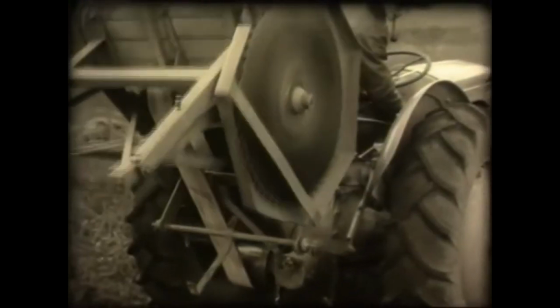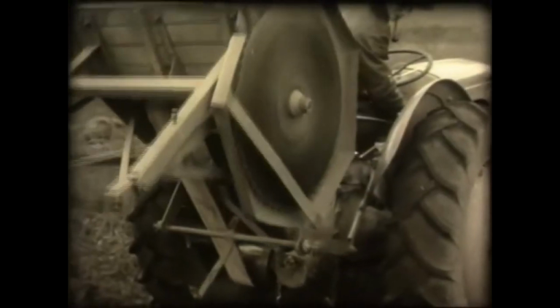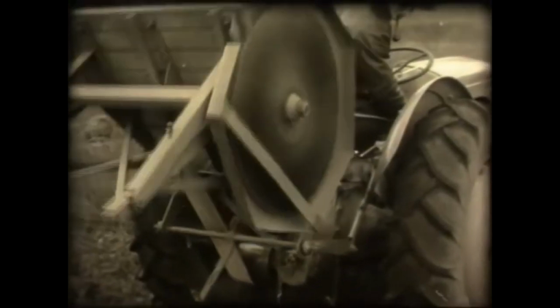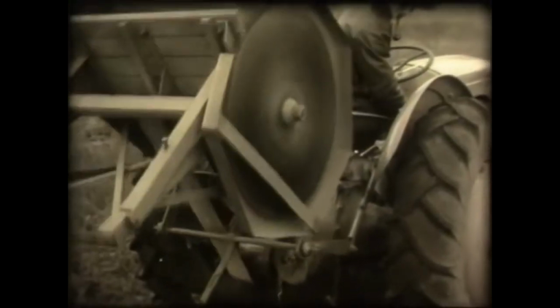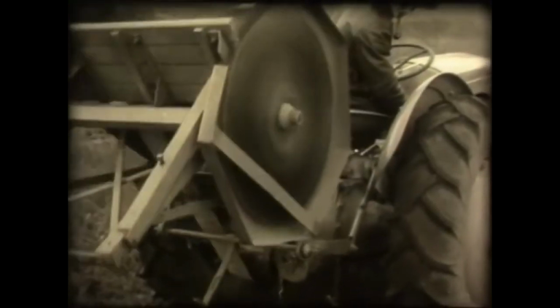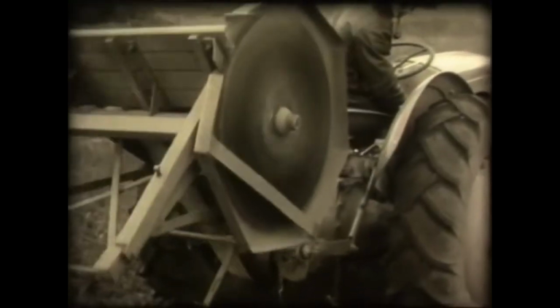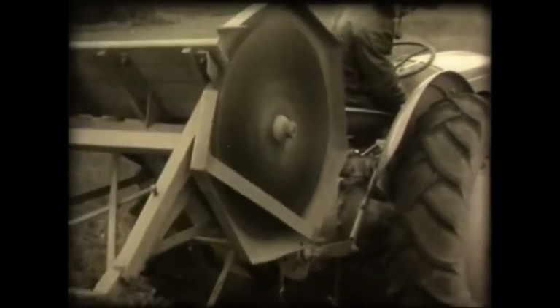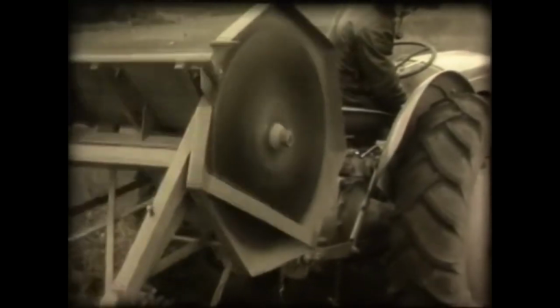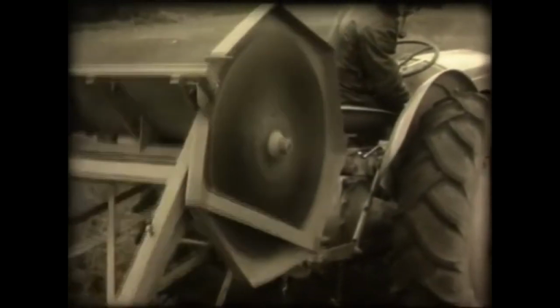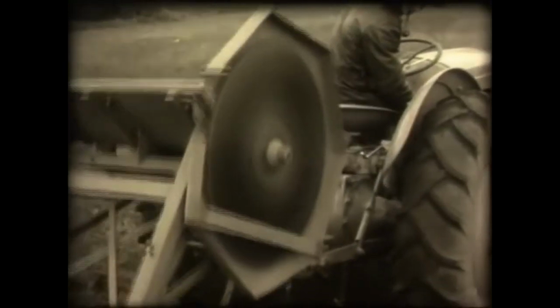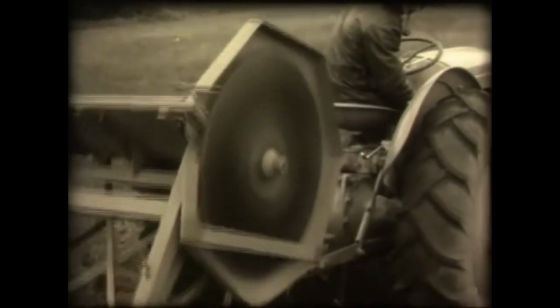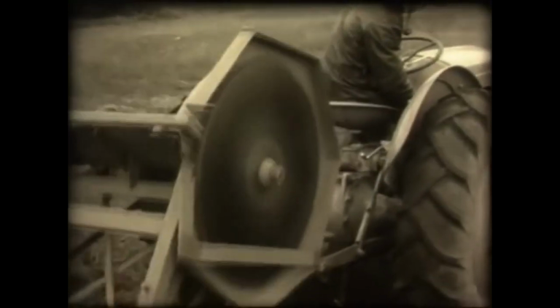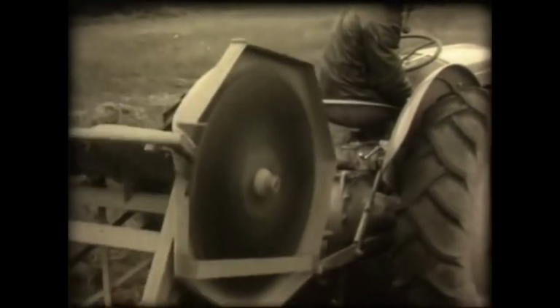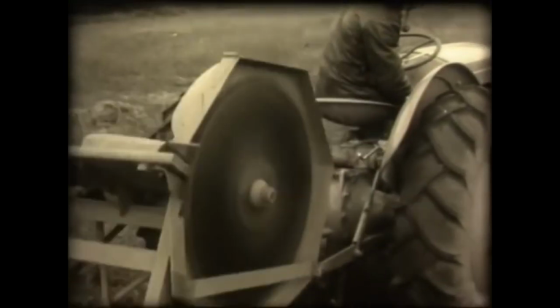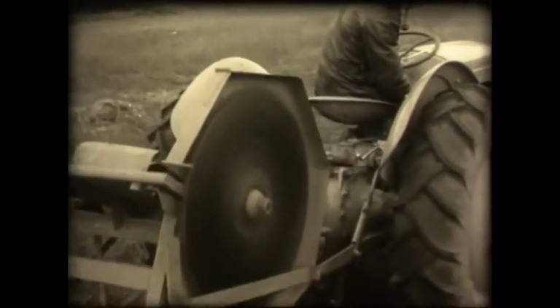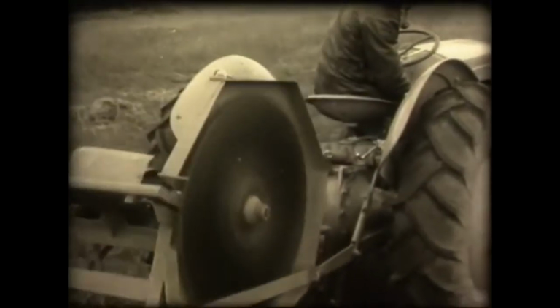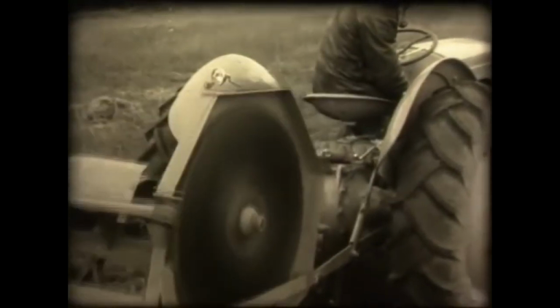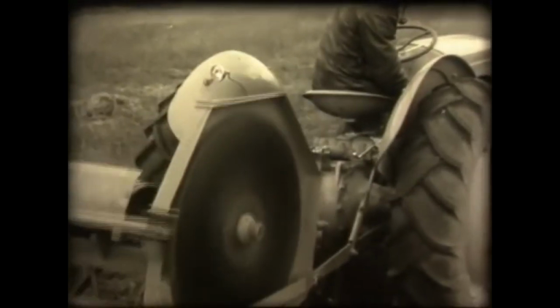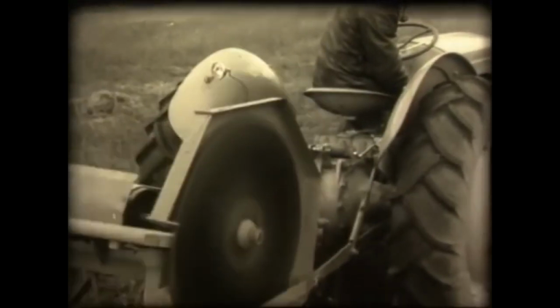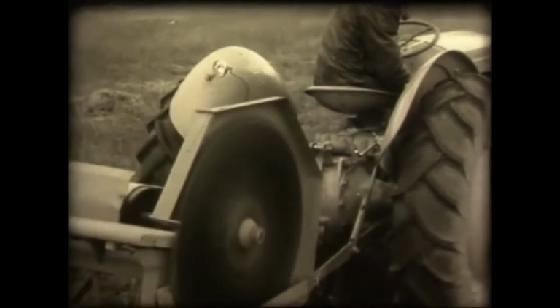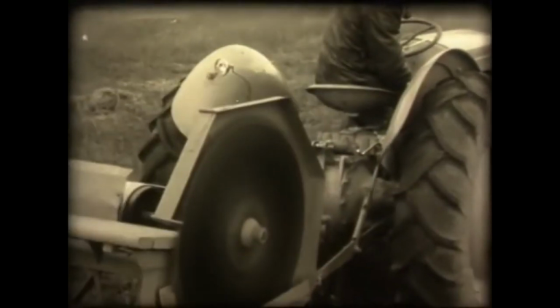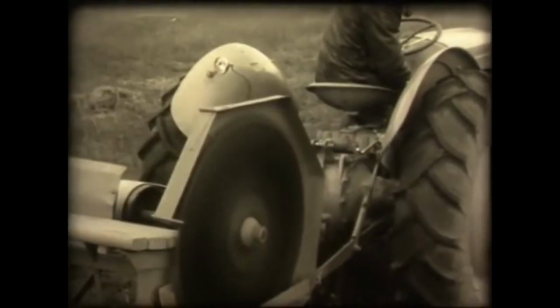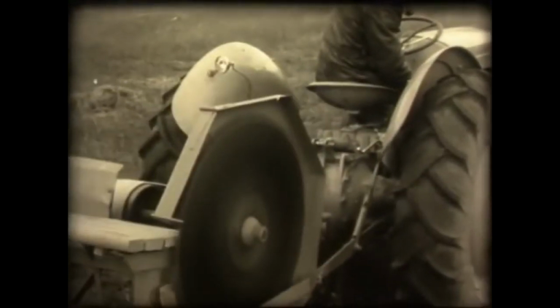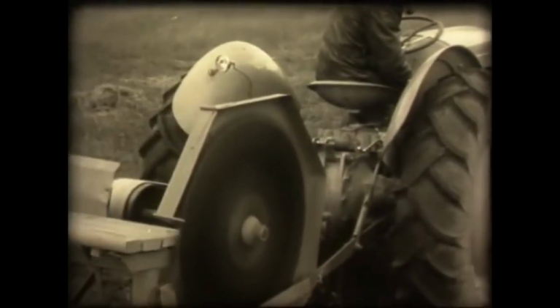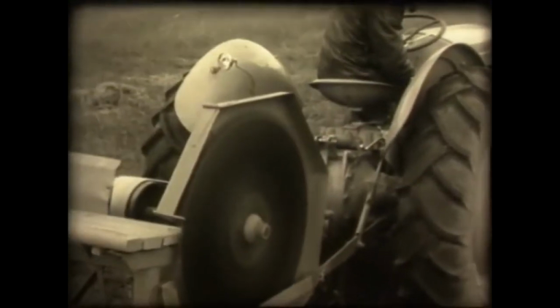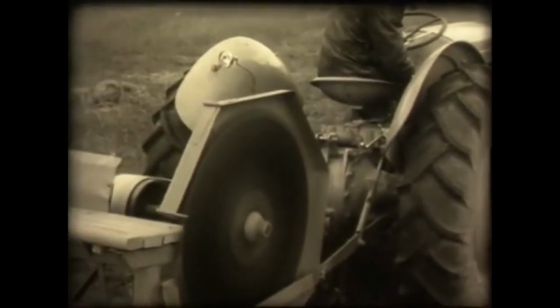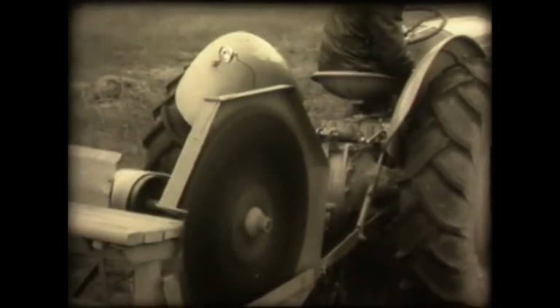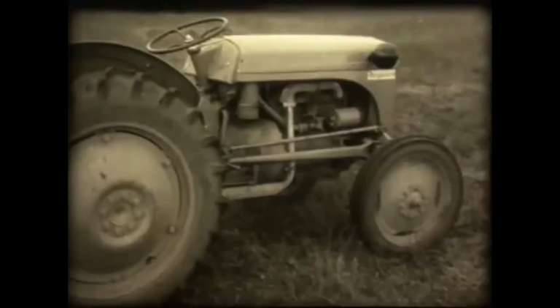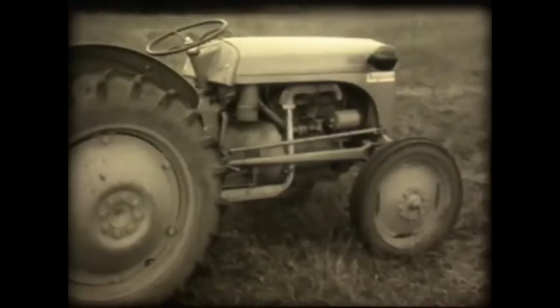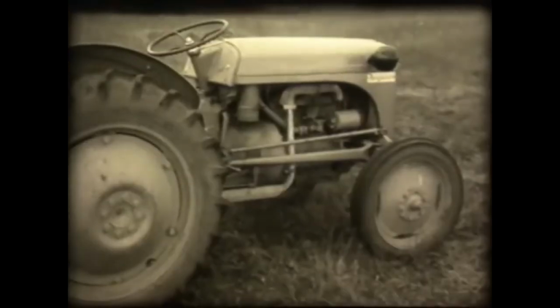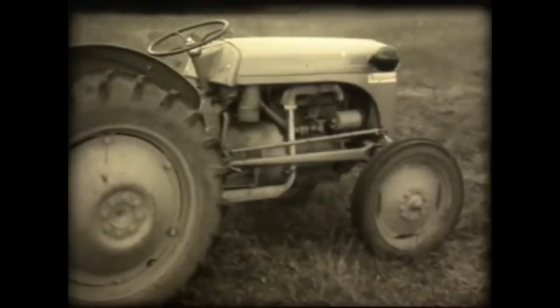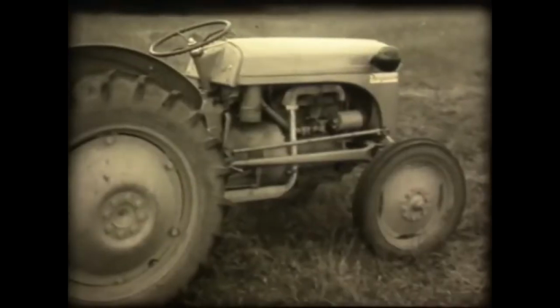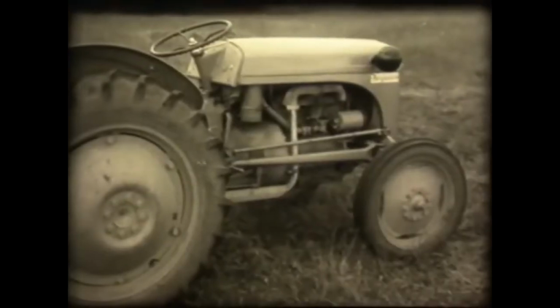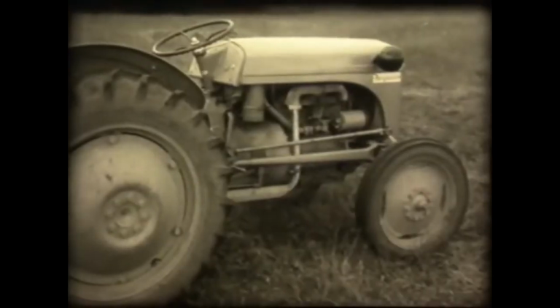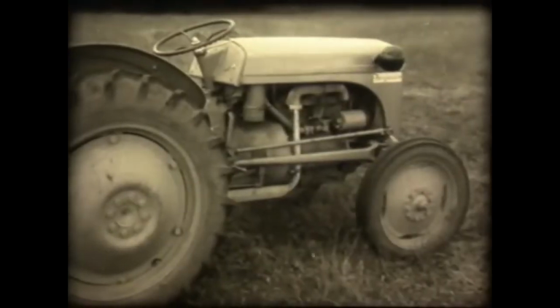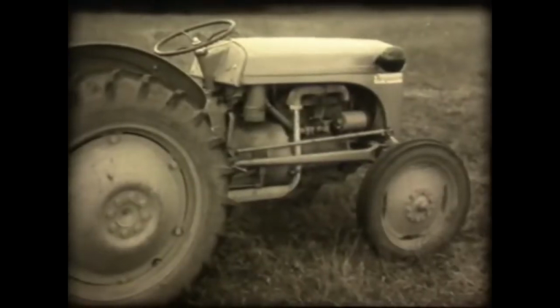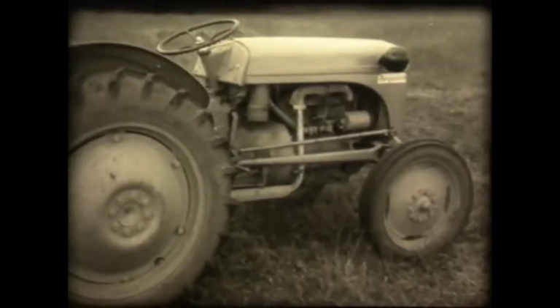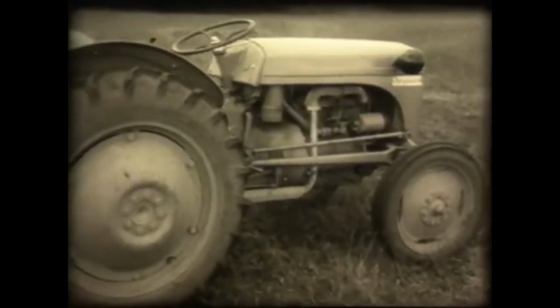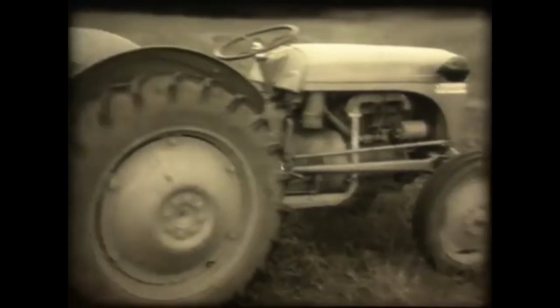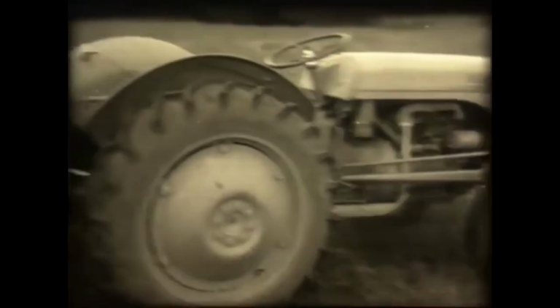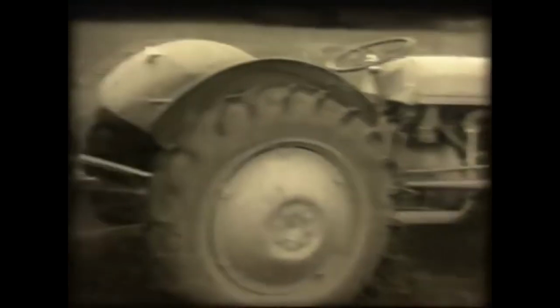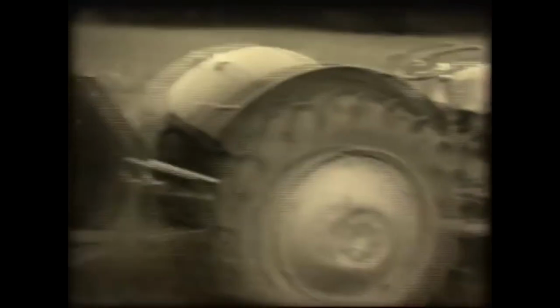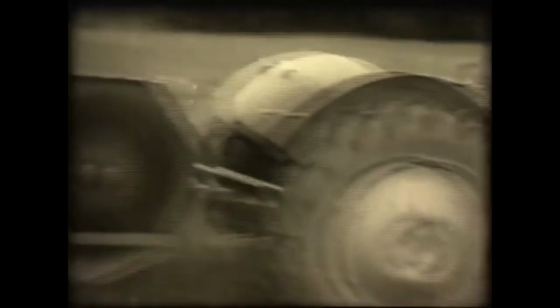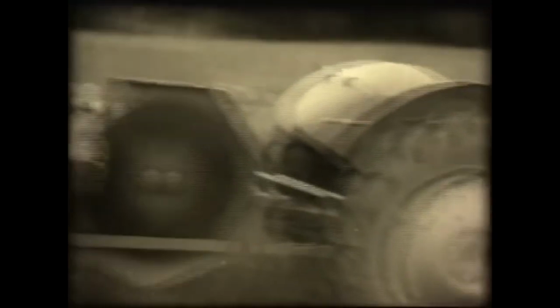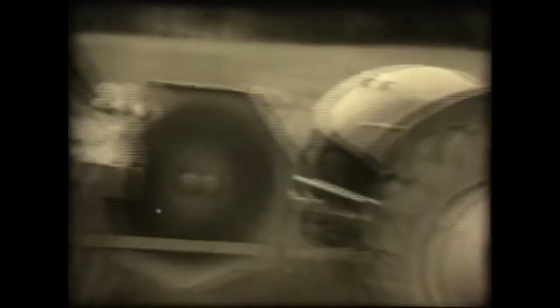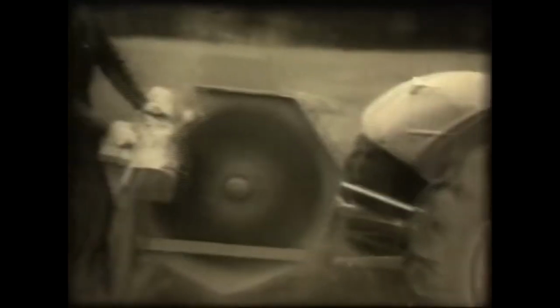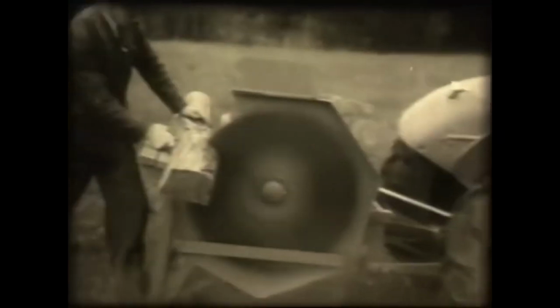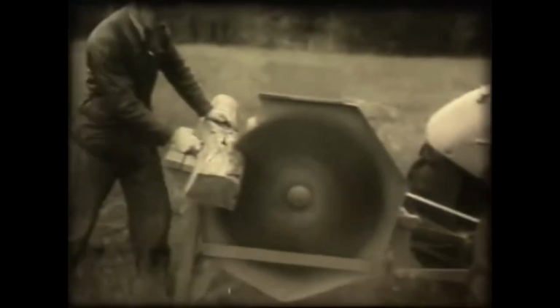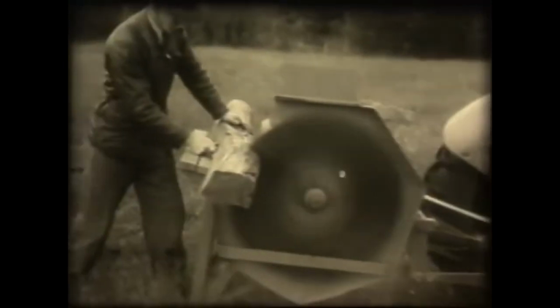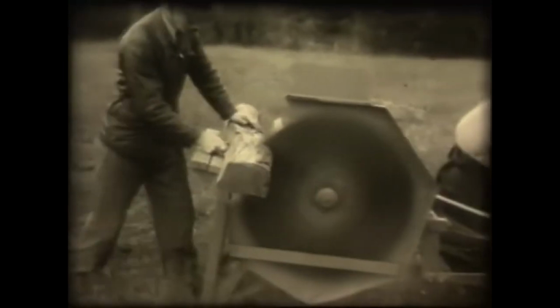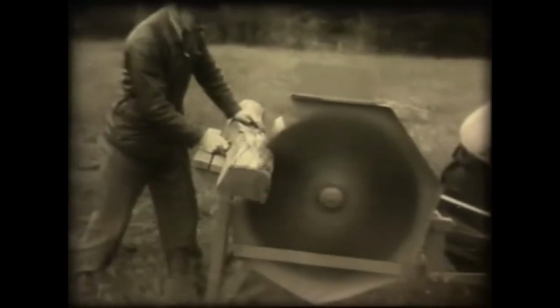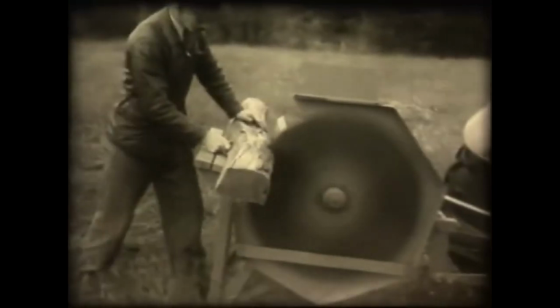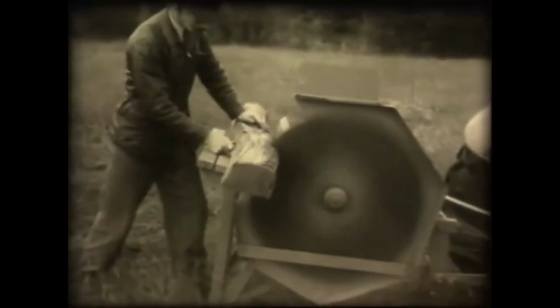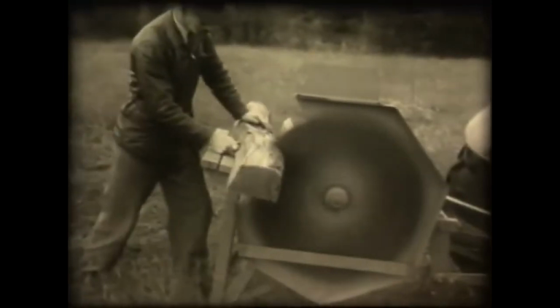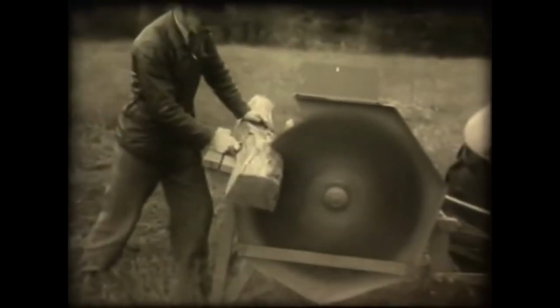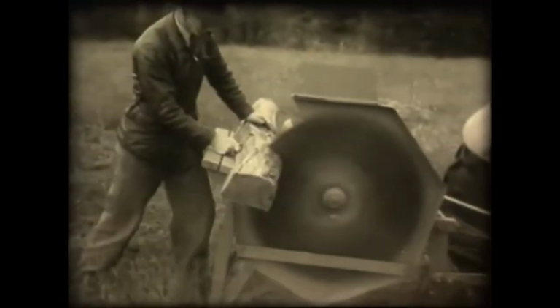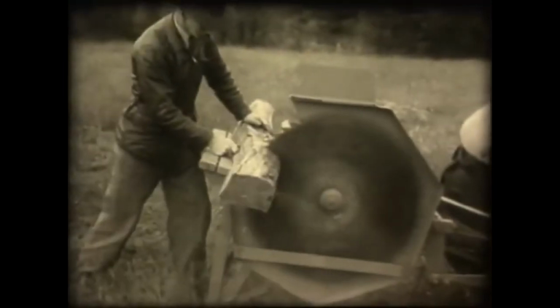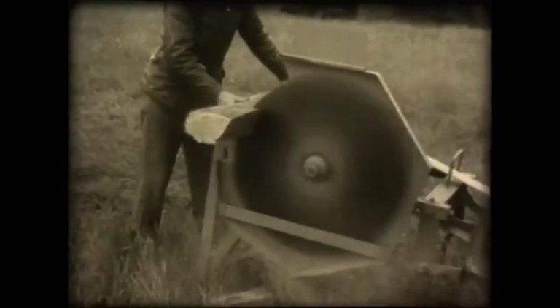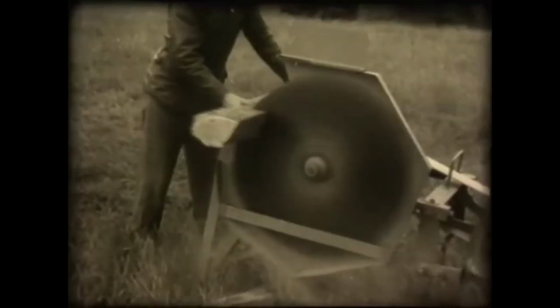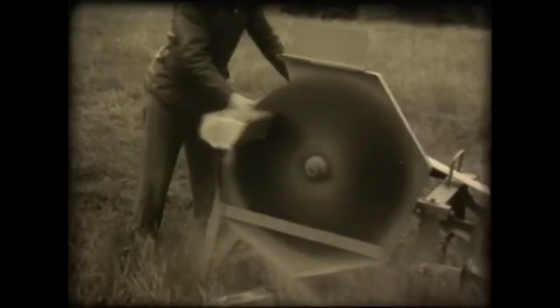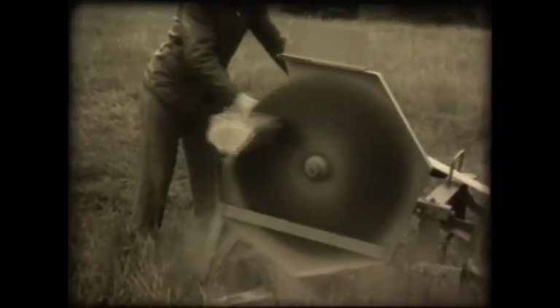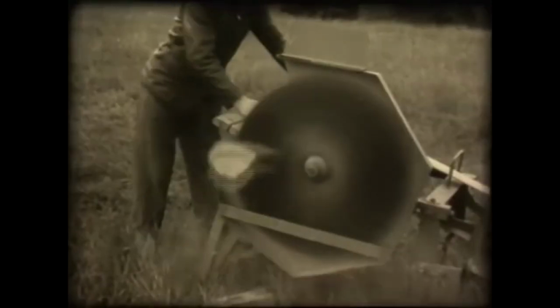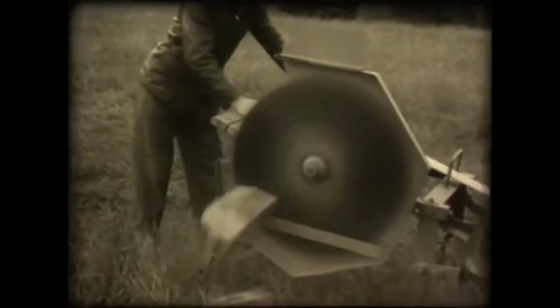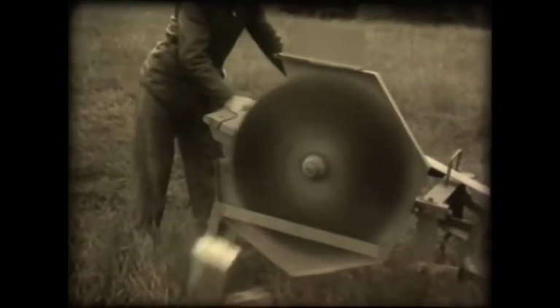A compact circular saw bench makes short work of timber cutting. It looks as if the axe belongs to the horse and plough days, too.